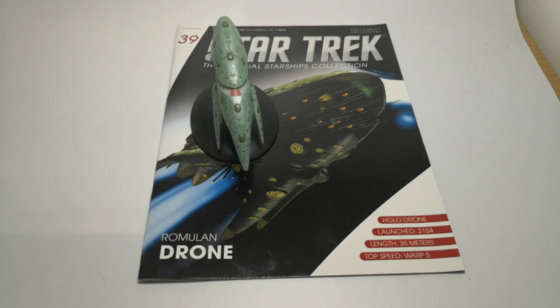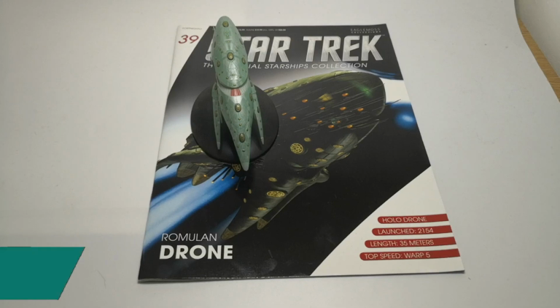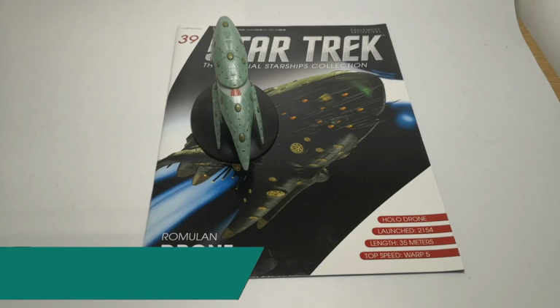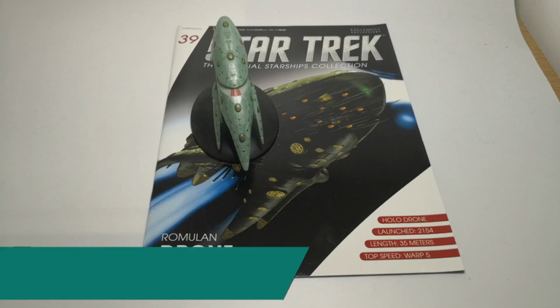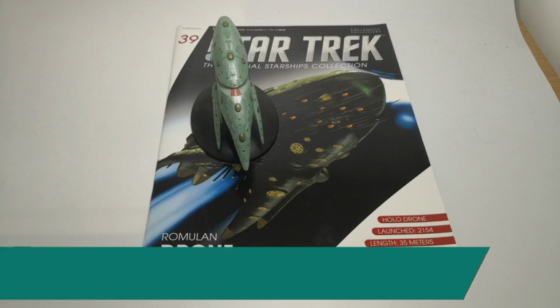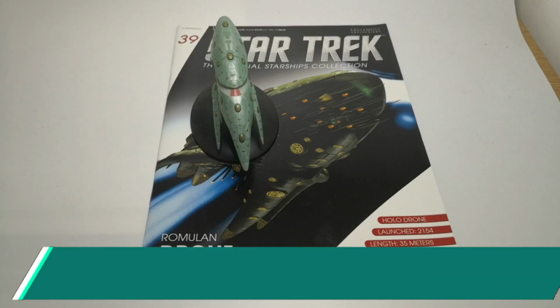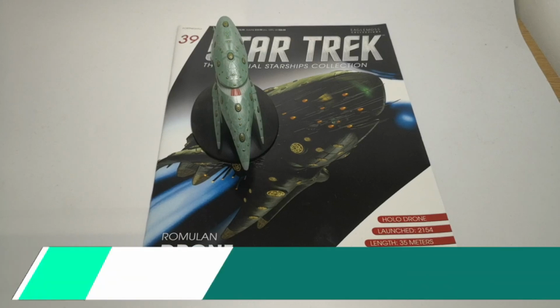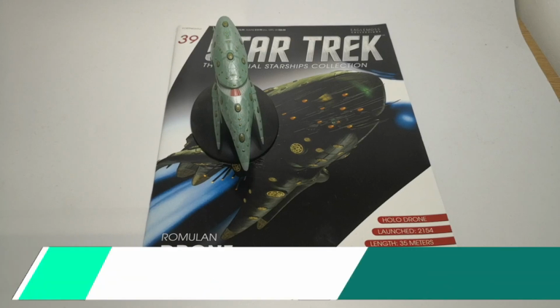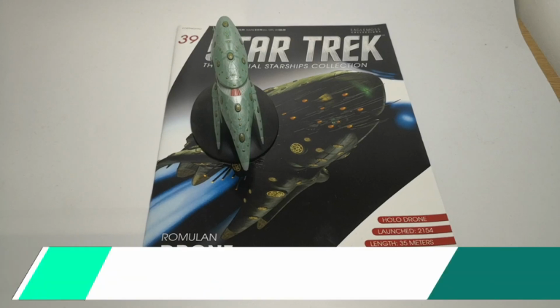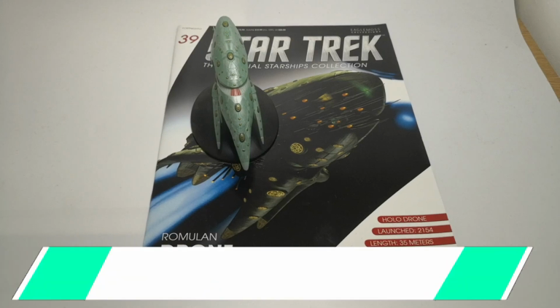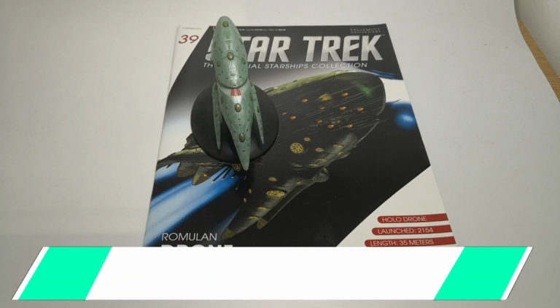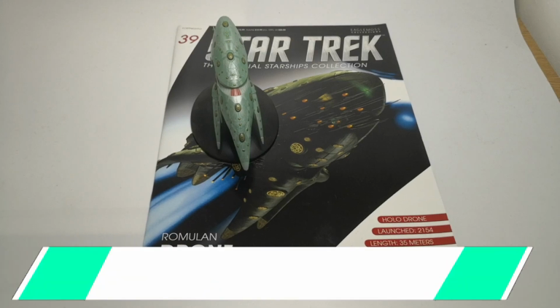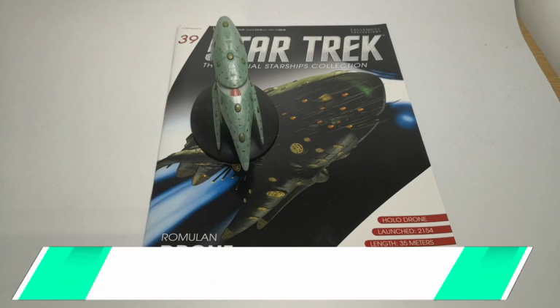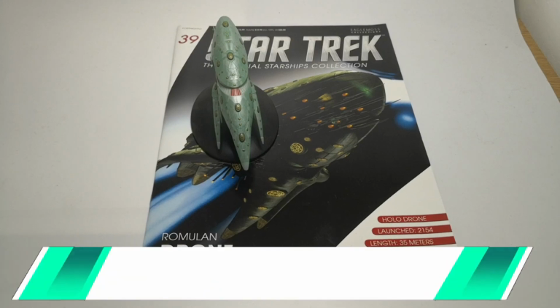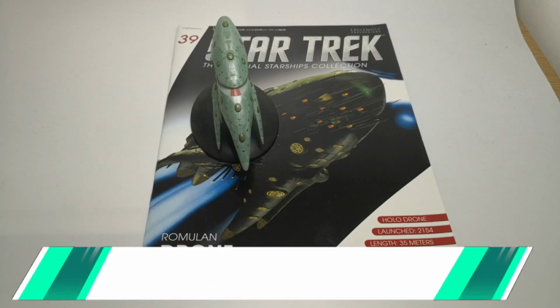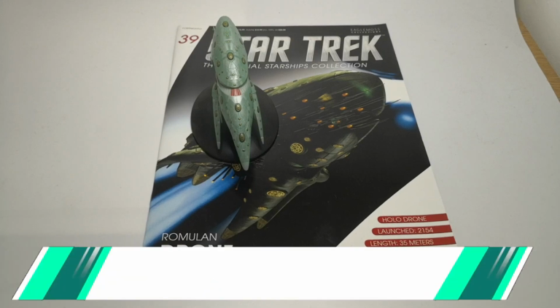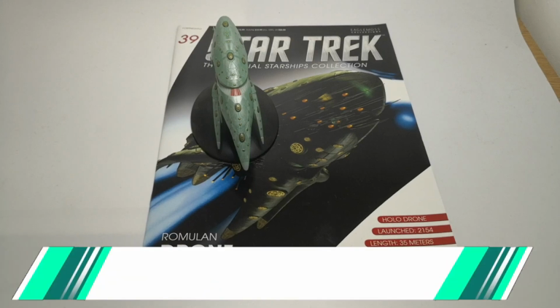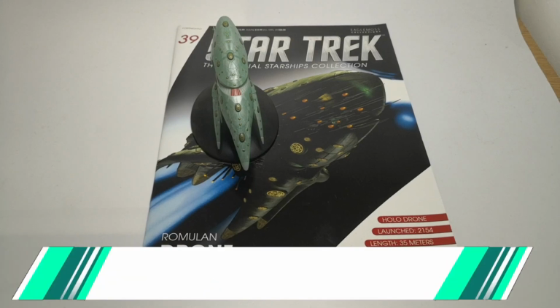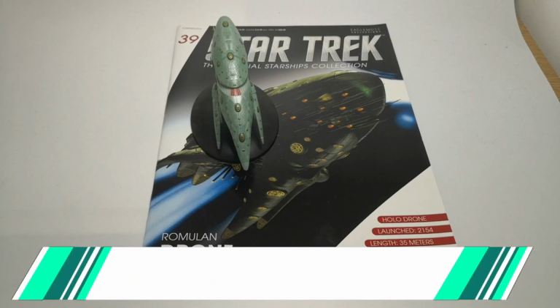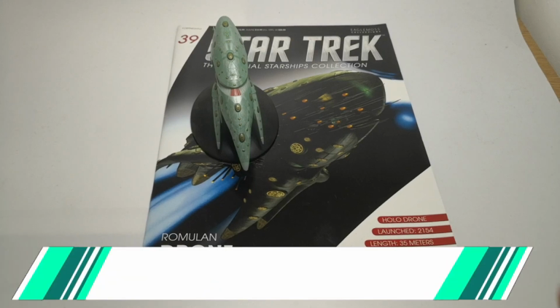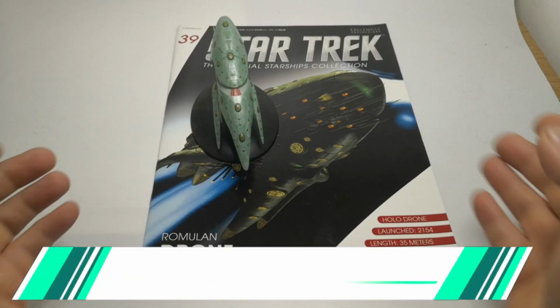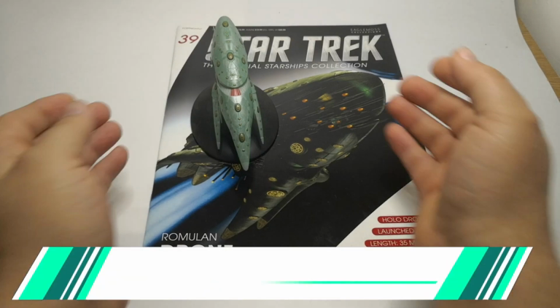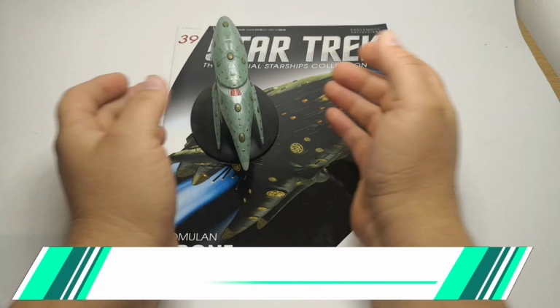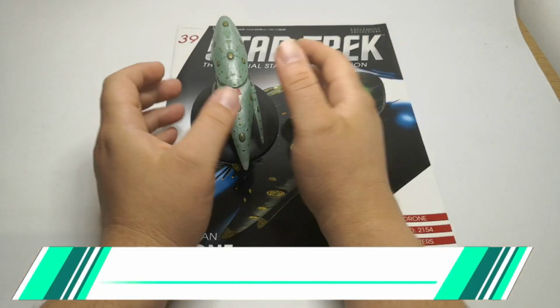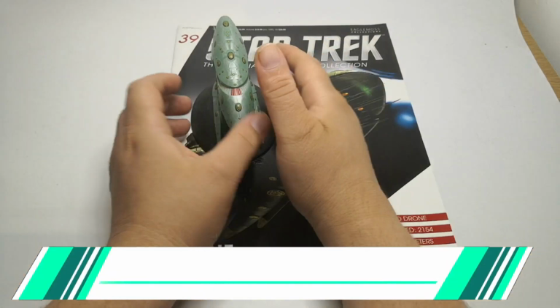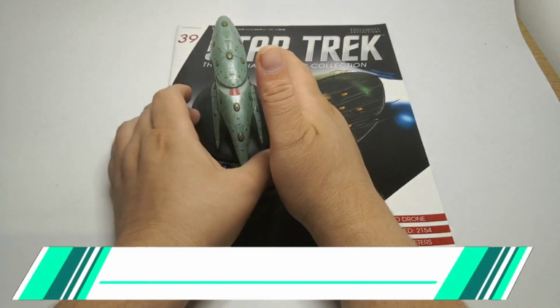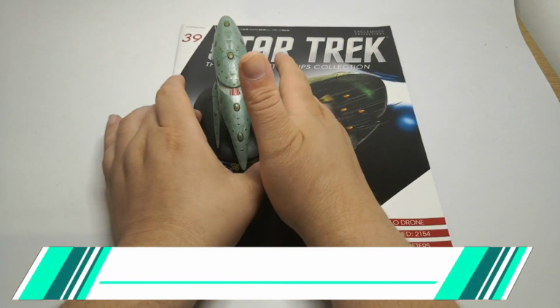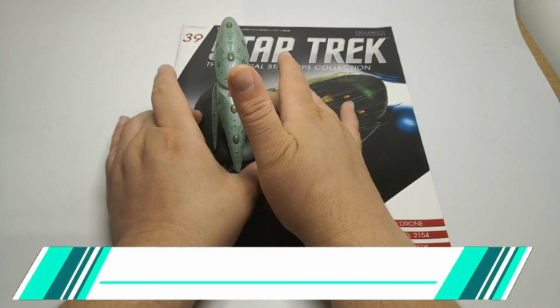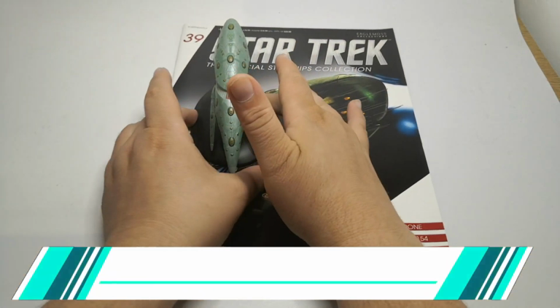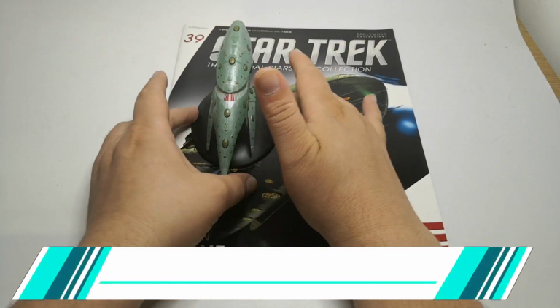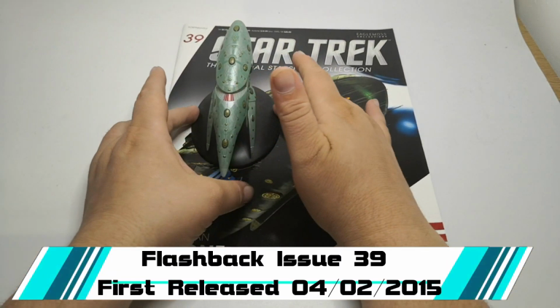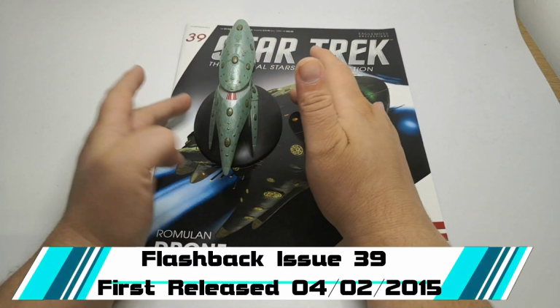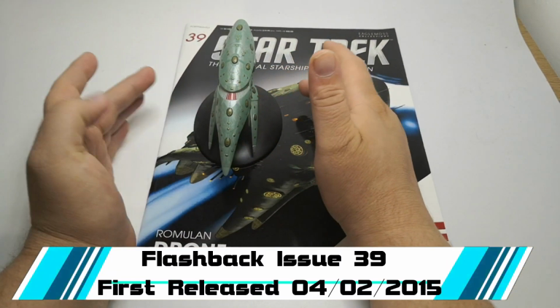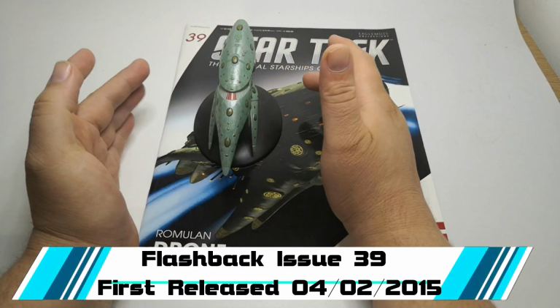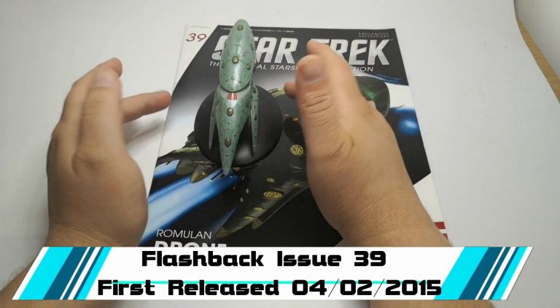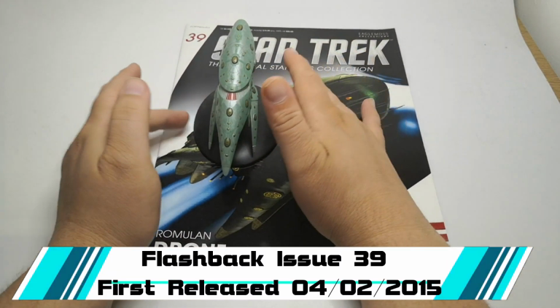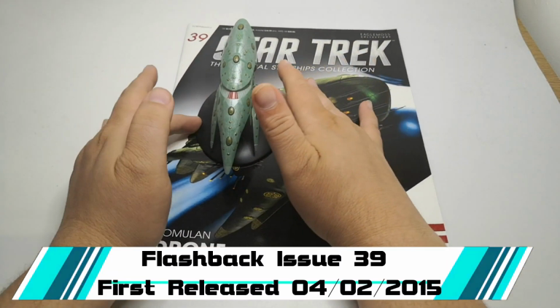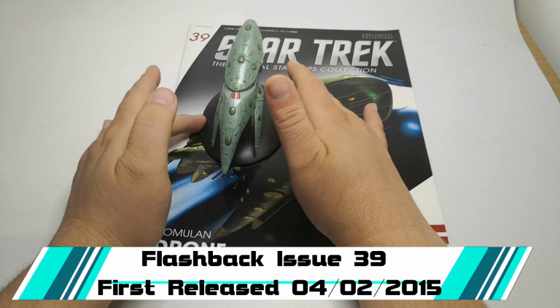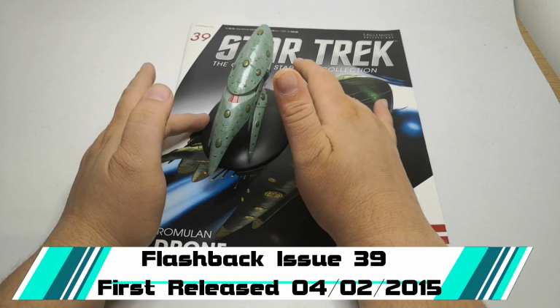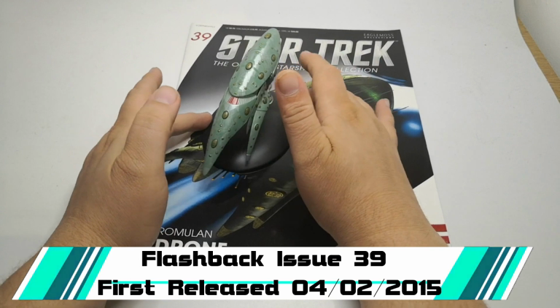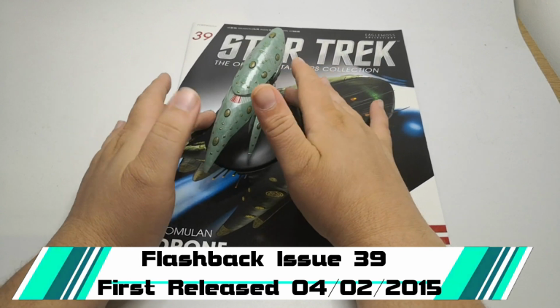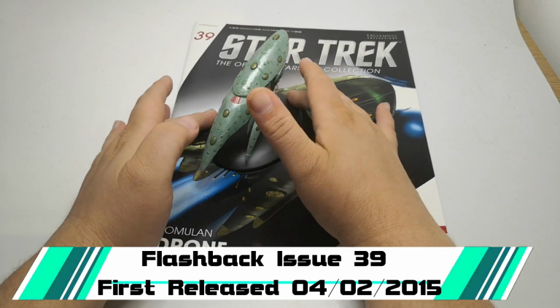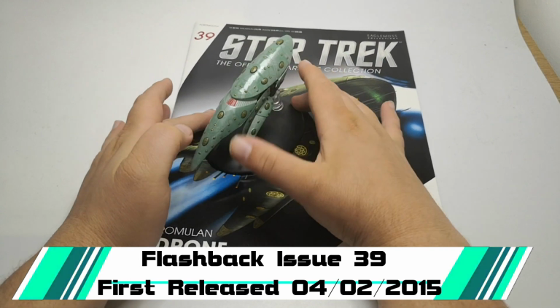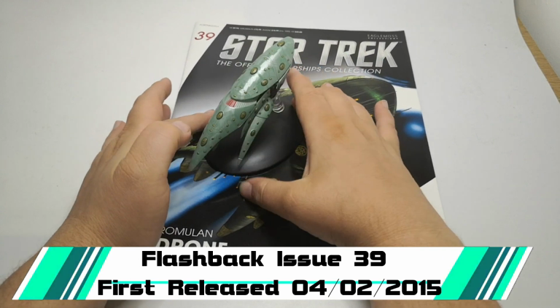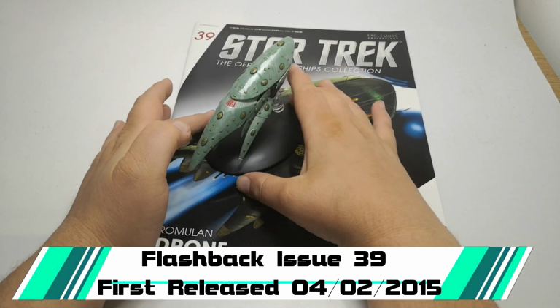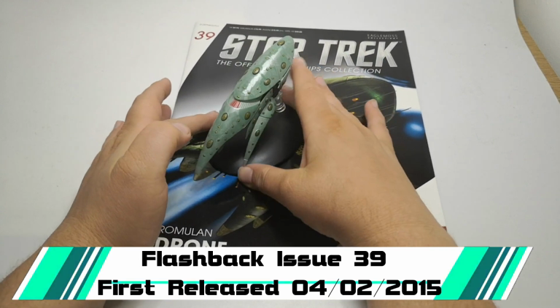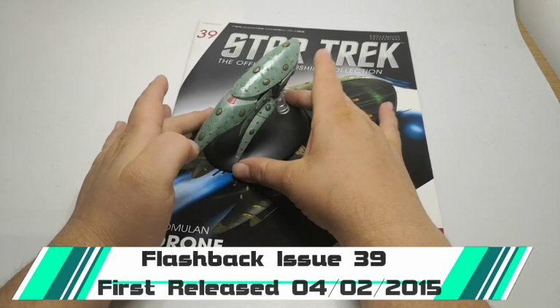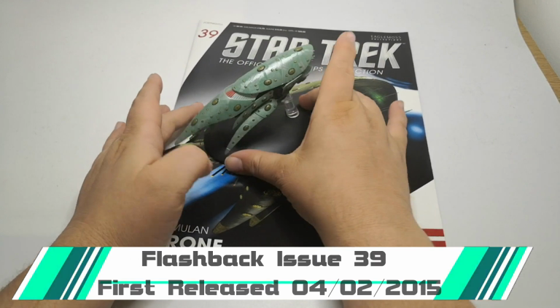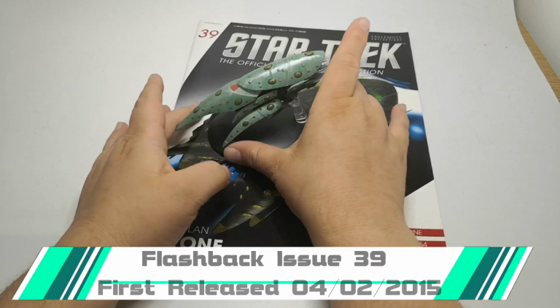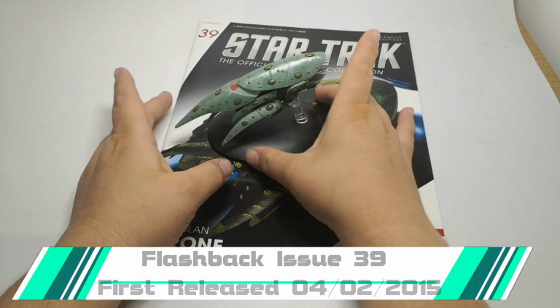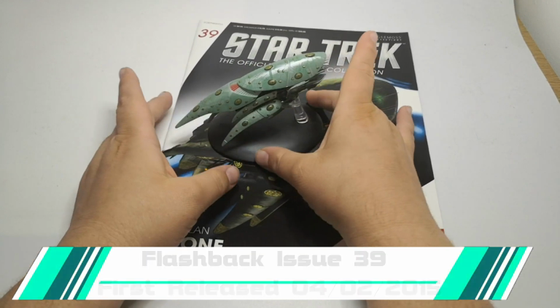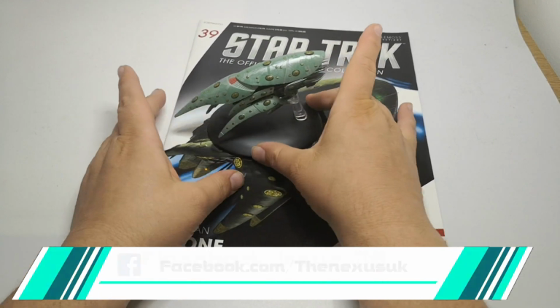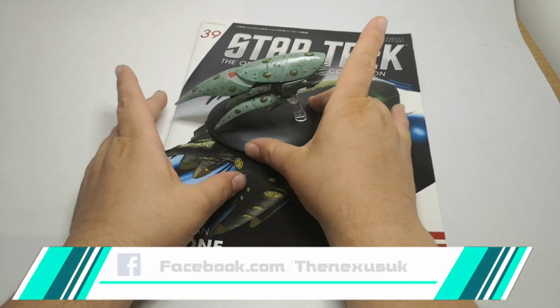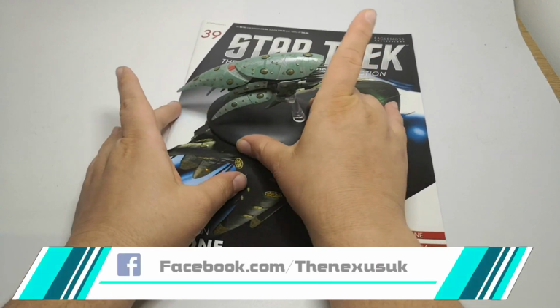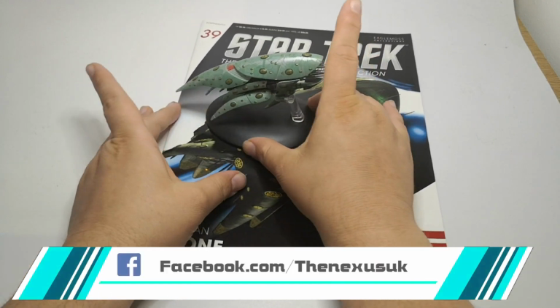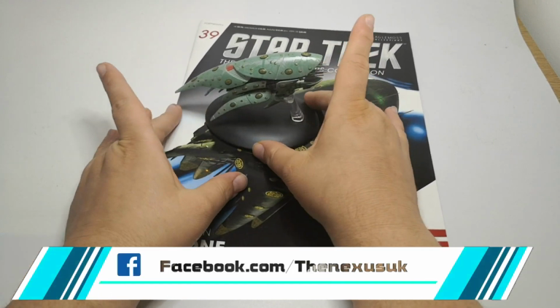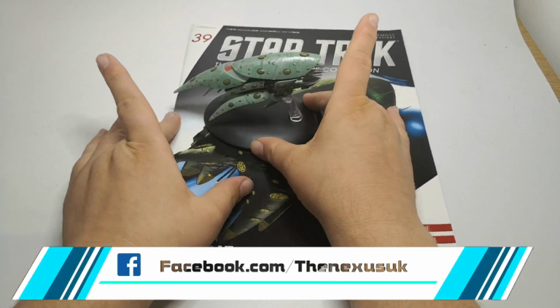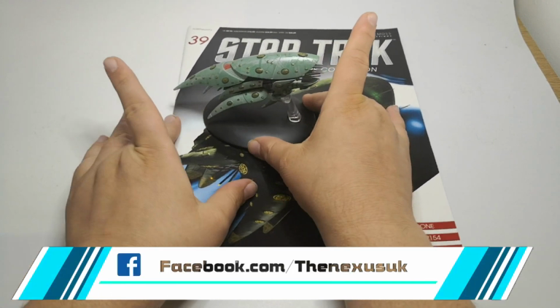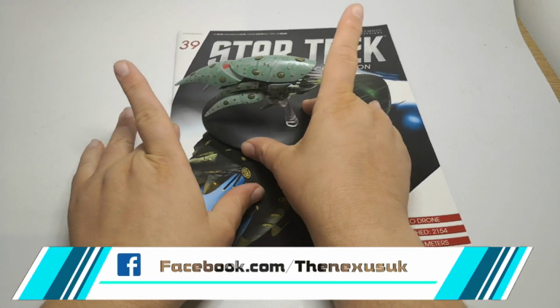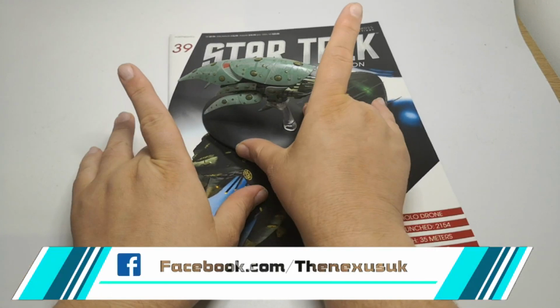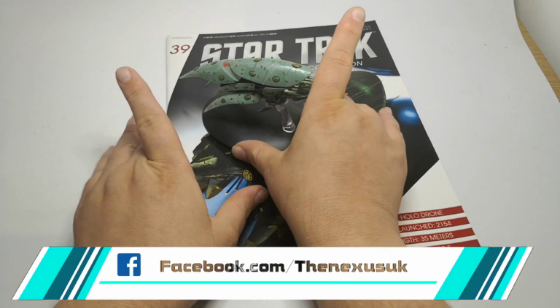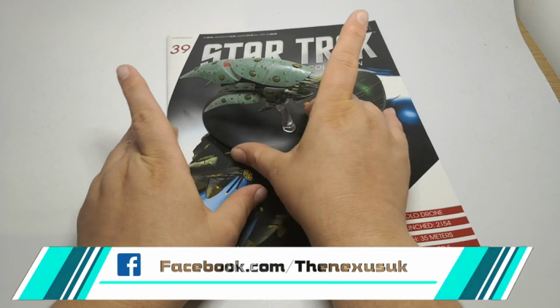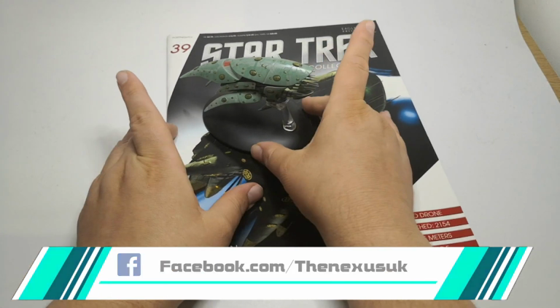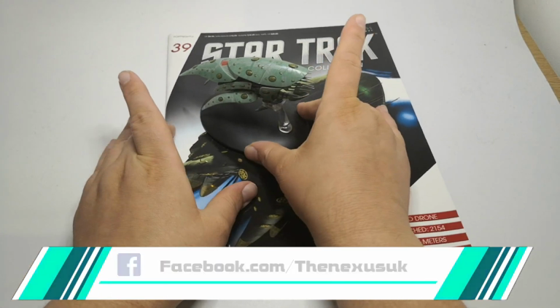Hello and welcome to the Nexus 4 flashbacks. Today we're looking at the Romulan drone from Star Trek Enterprise.